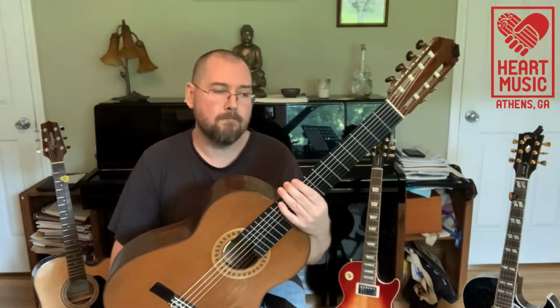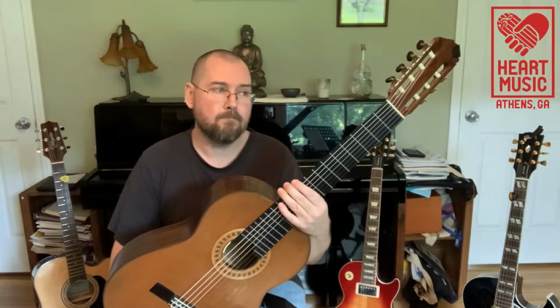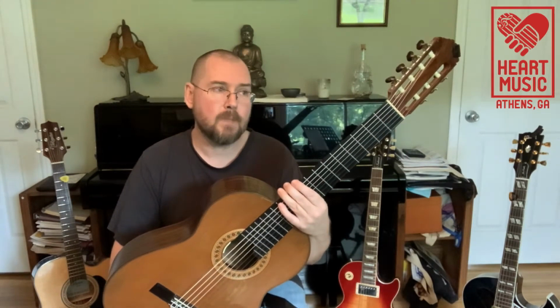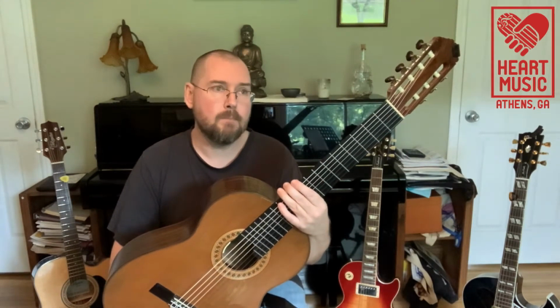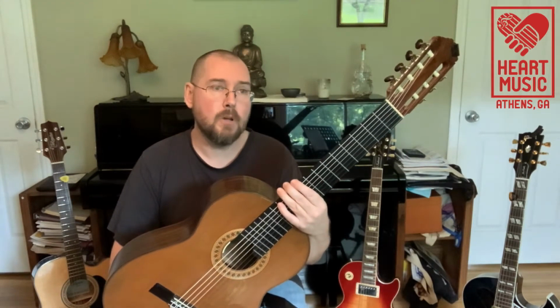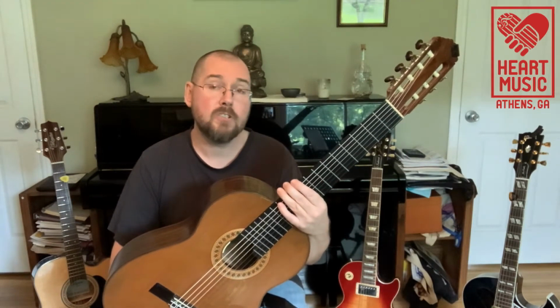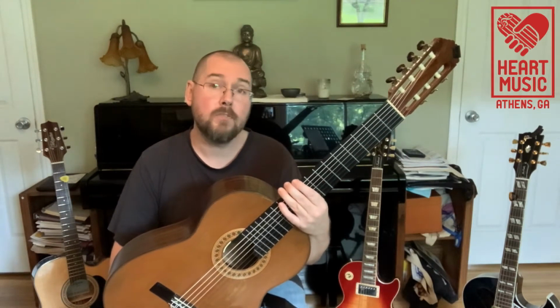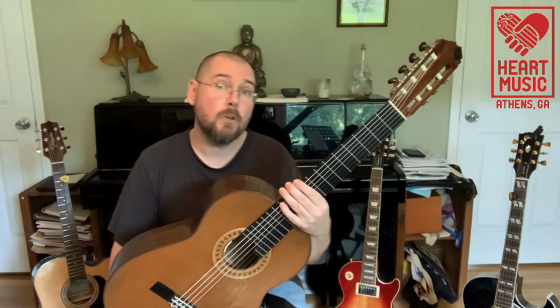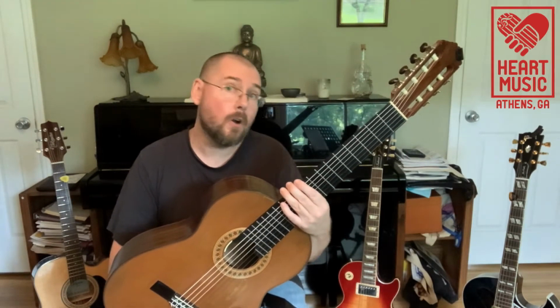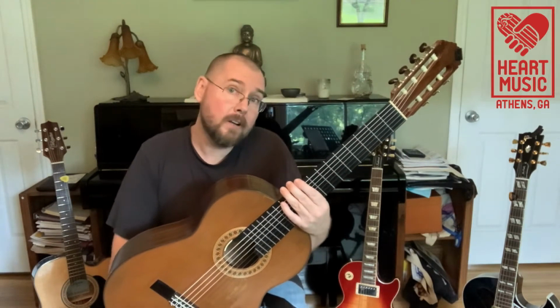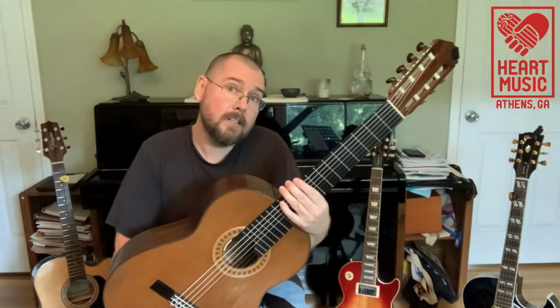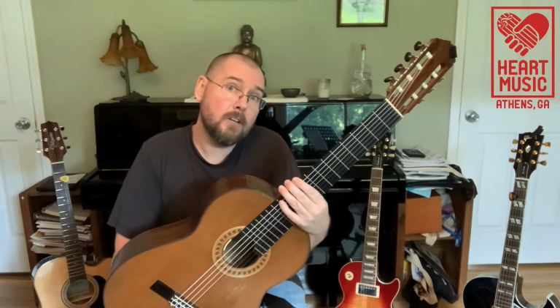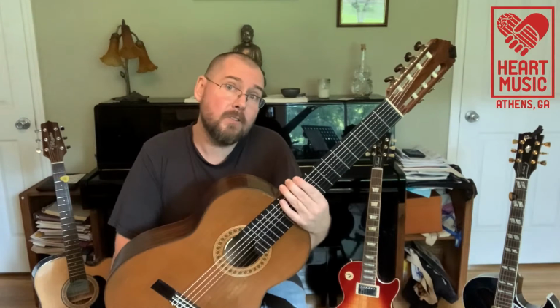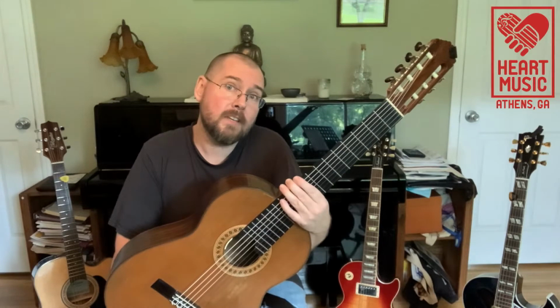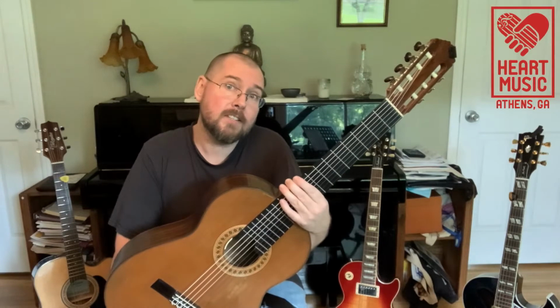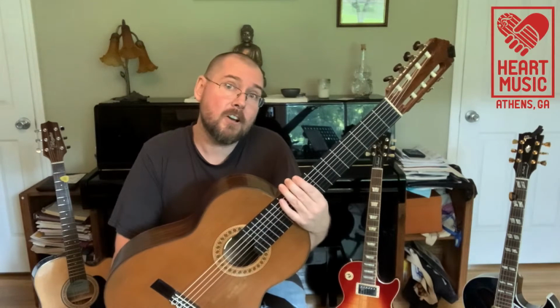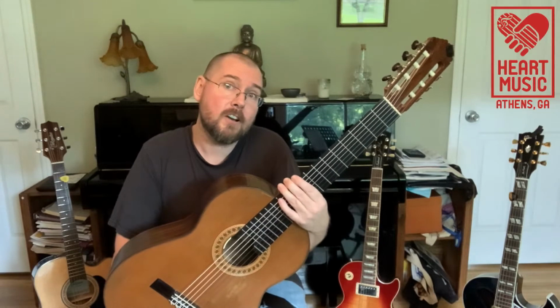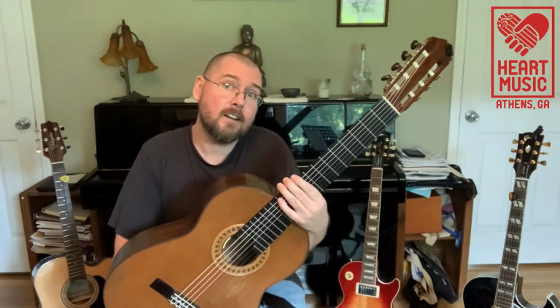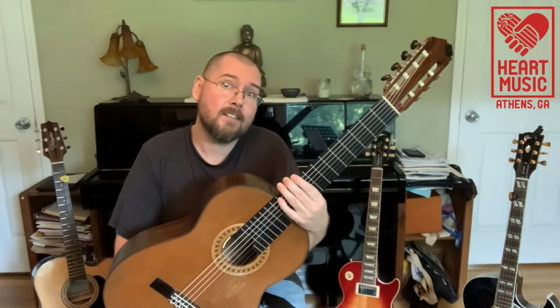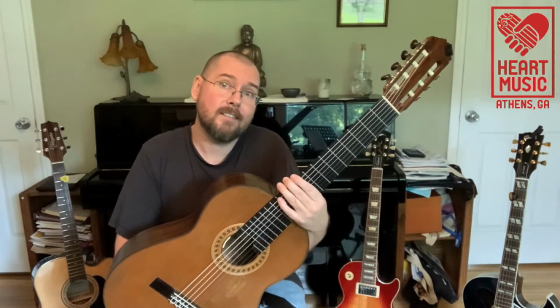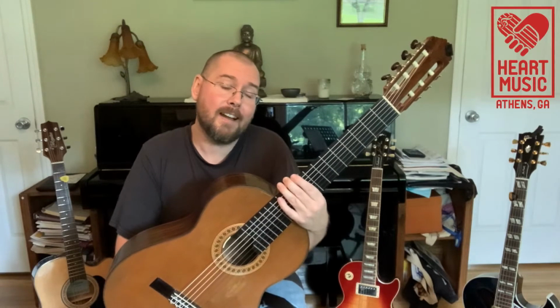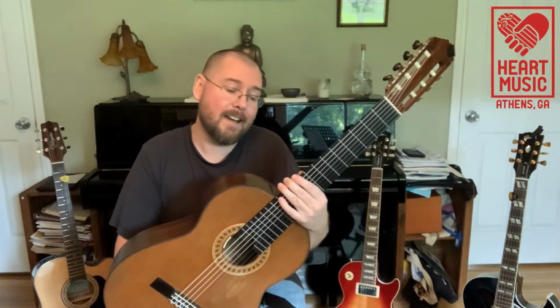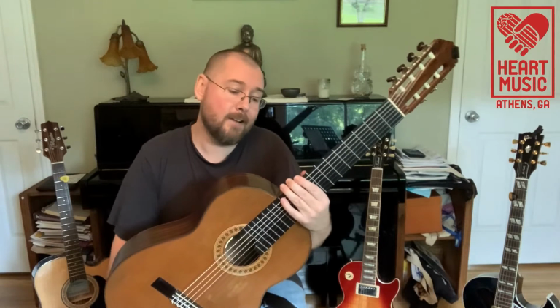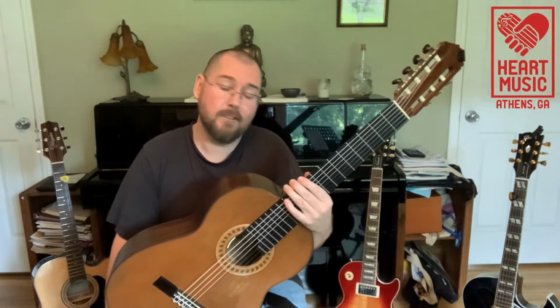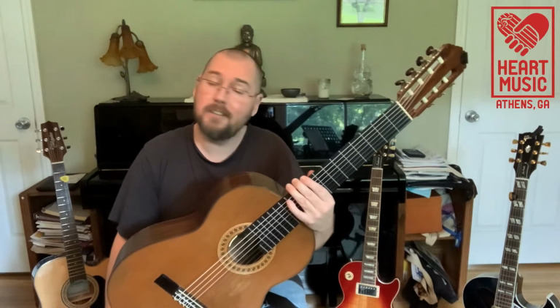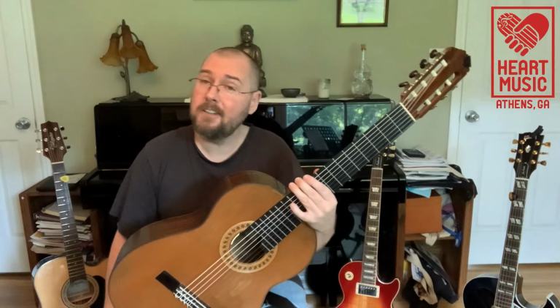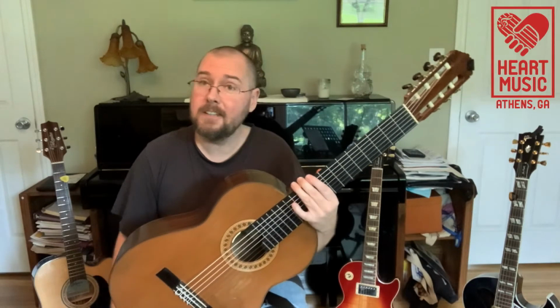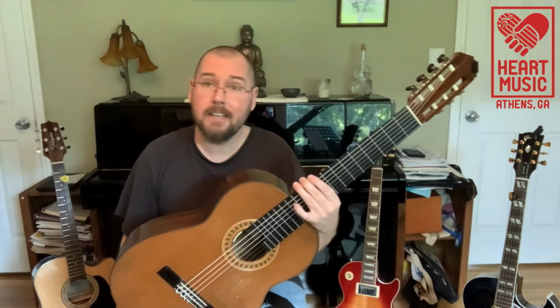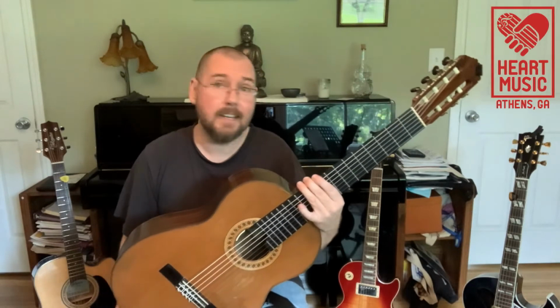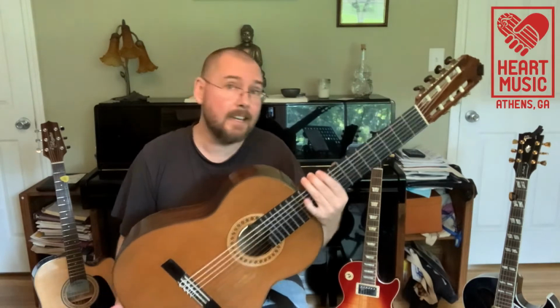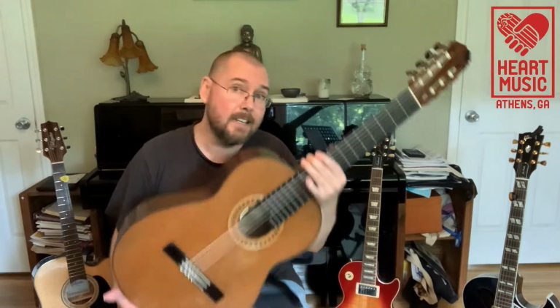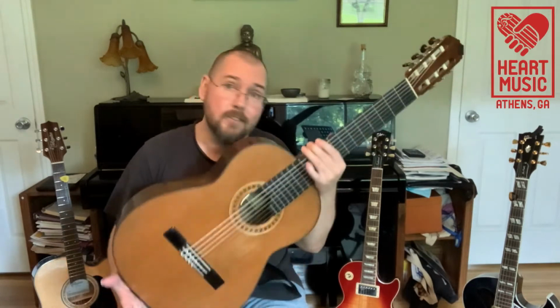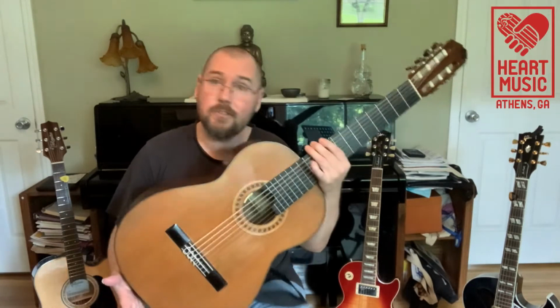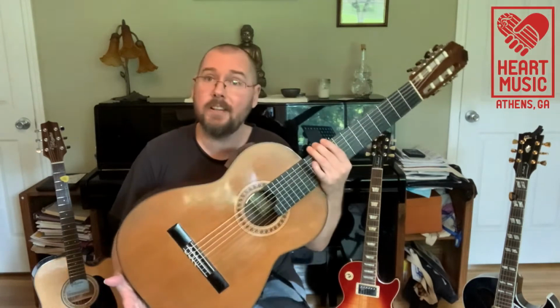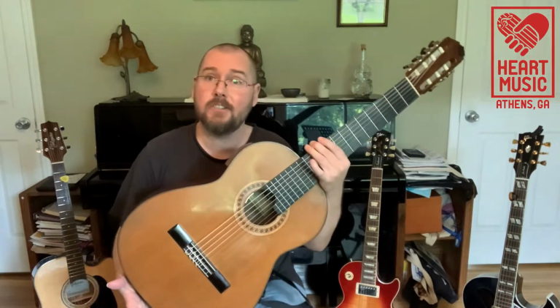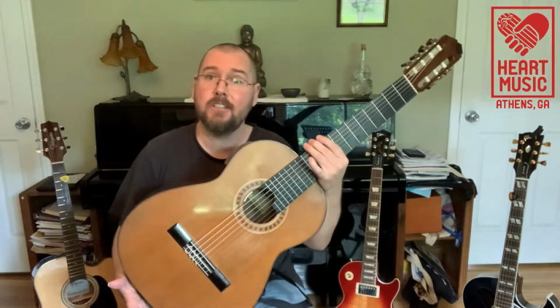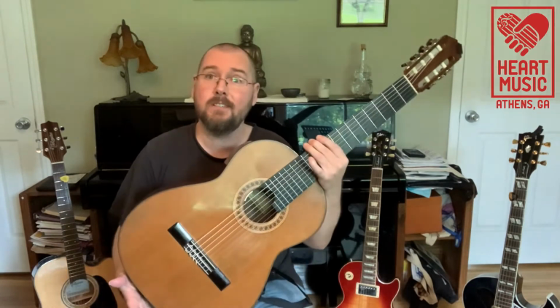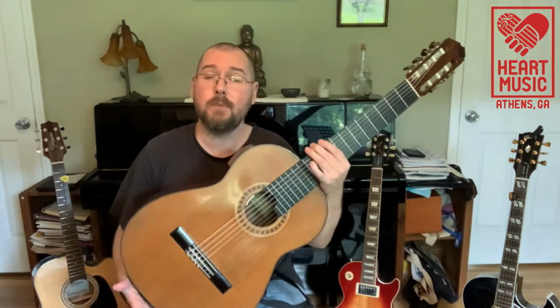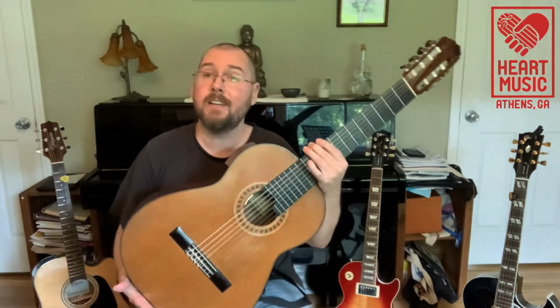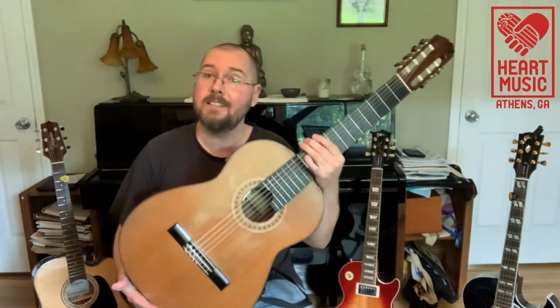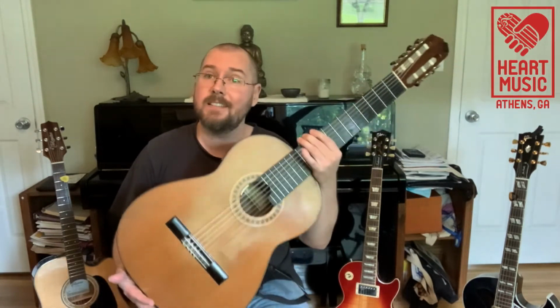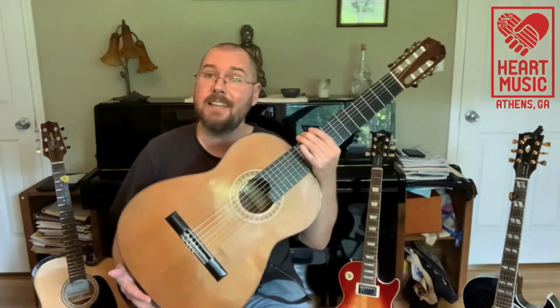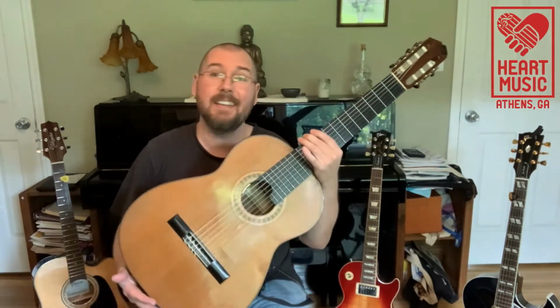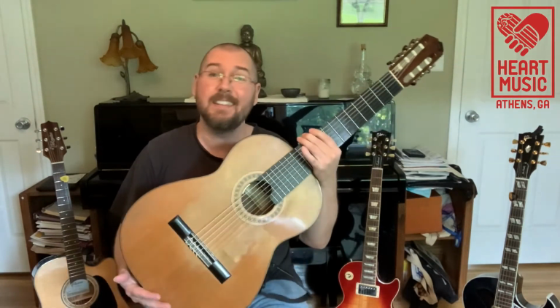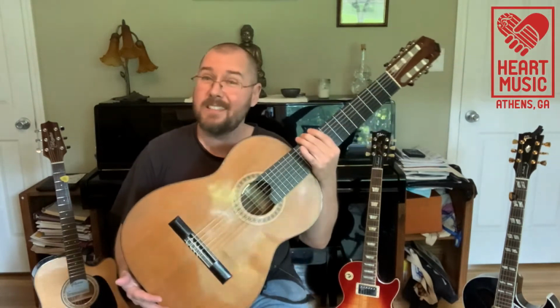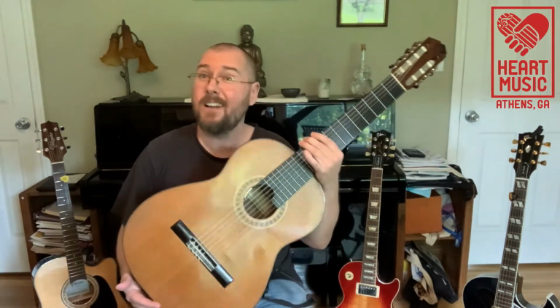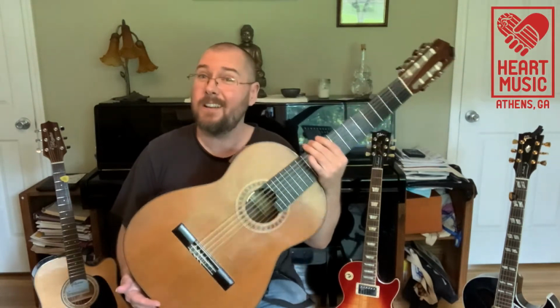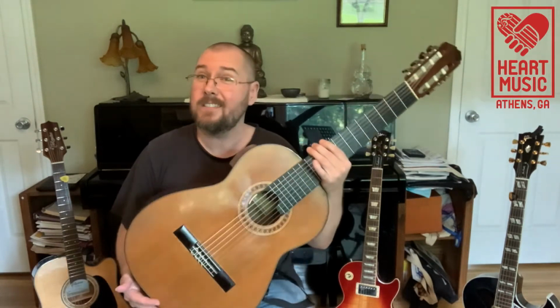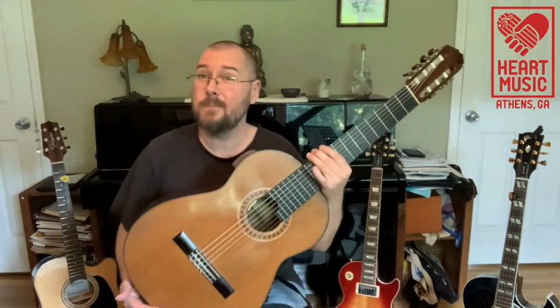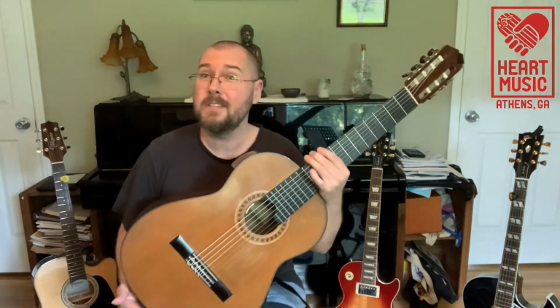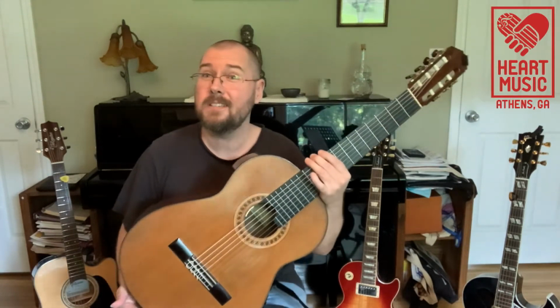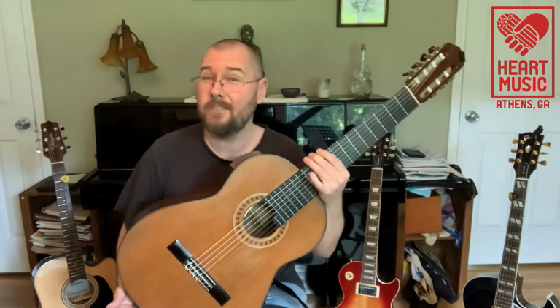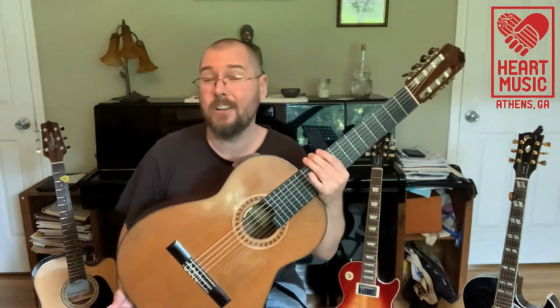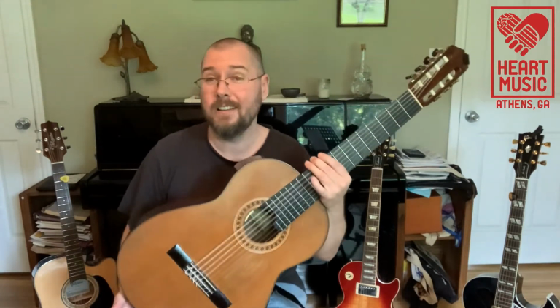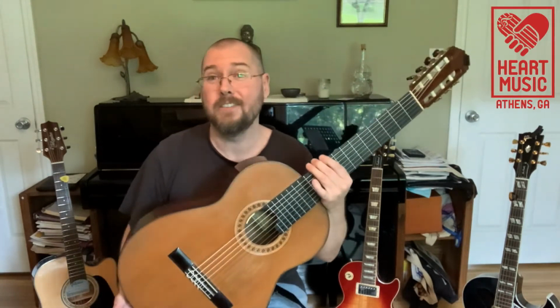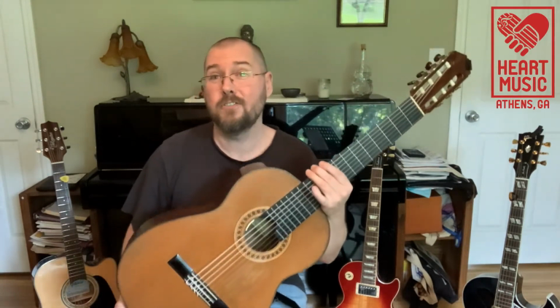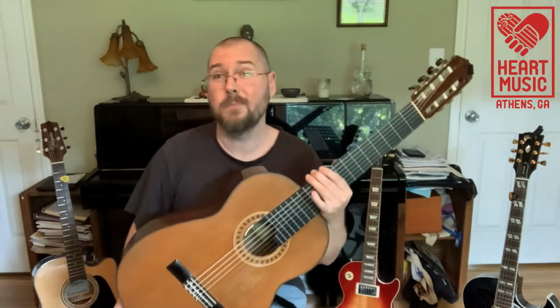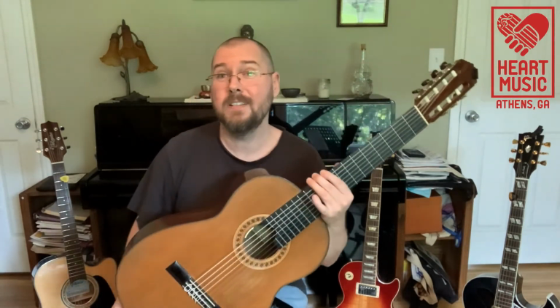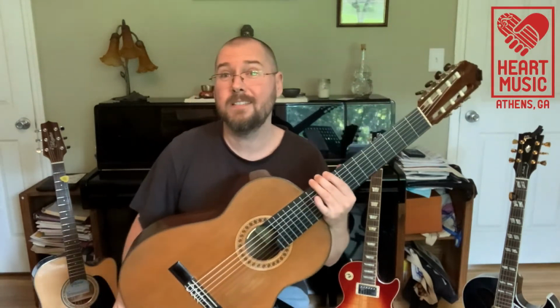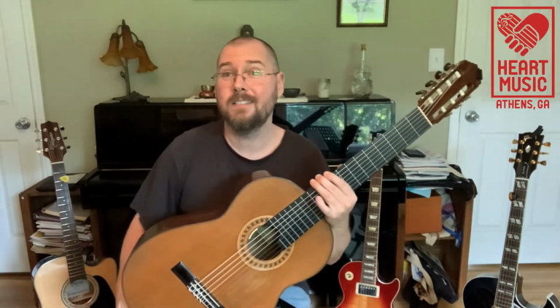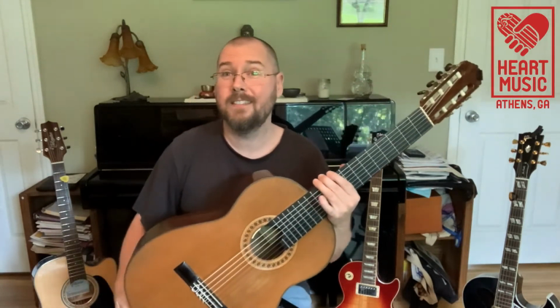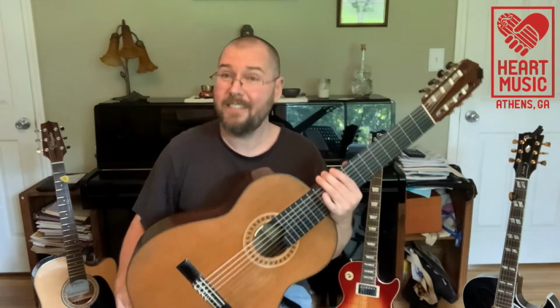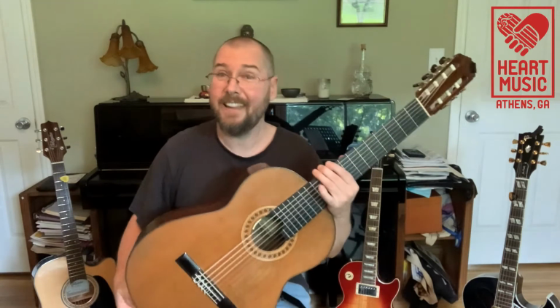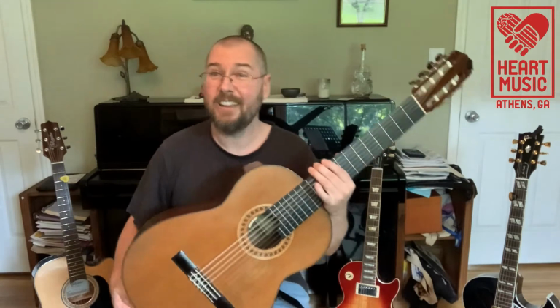Most of you already know the guitar. I really don't need any introduction because it is the awesomest of all instruments.